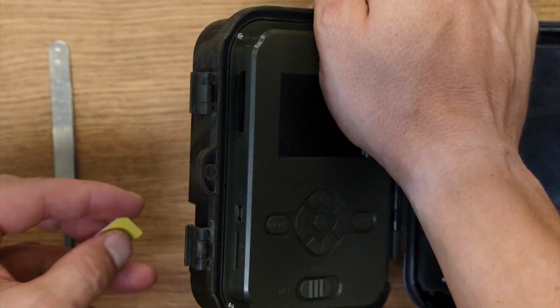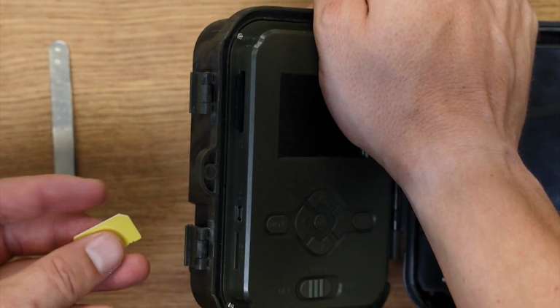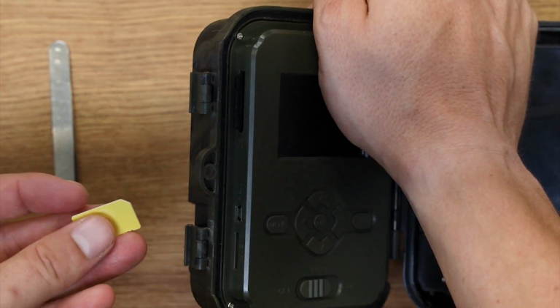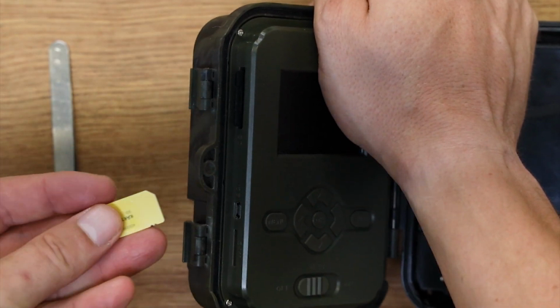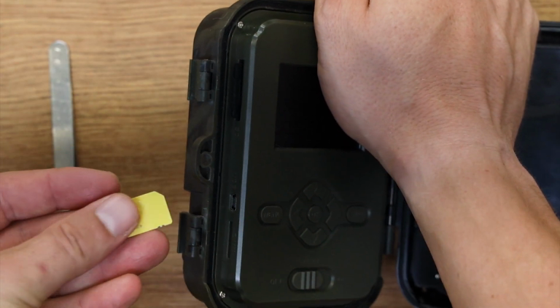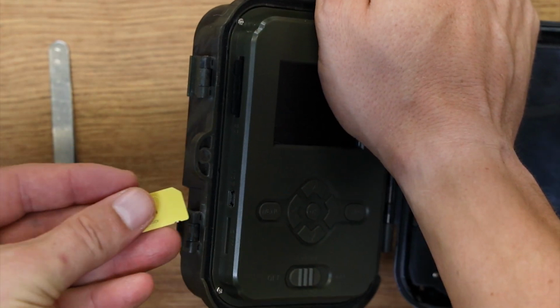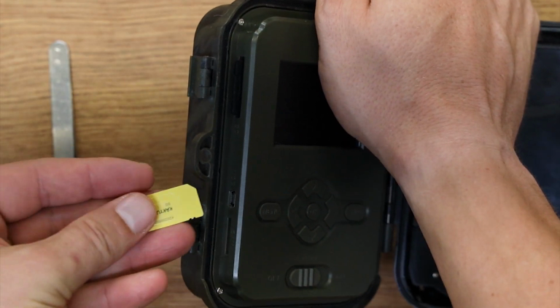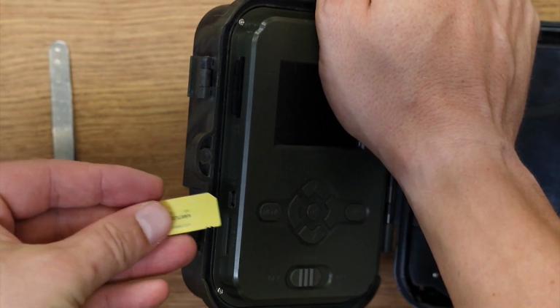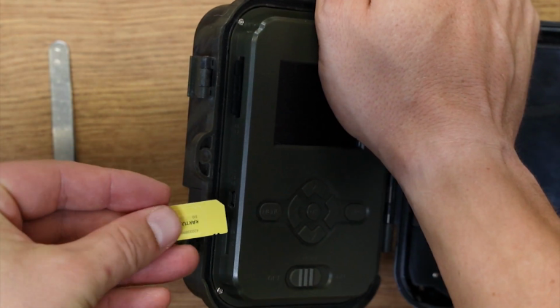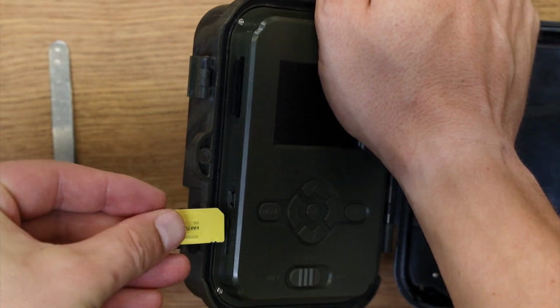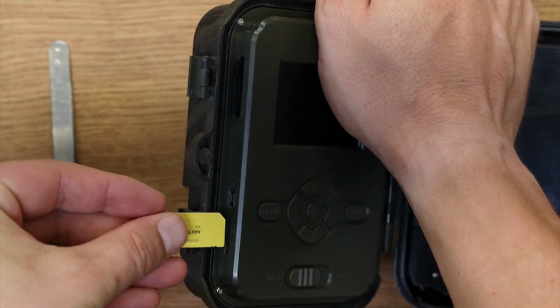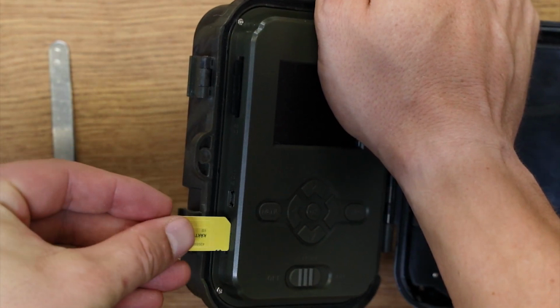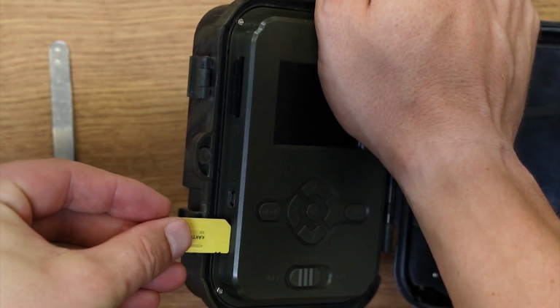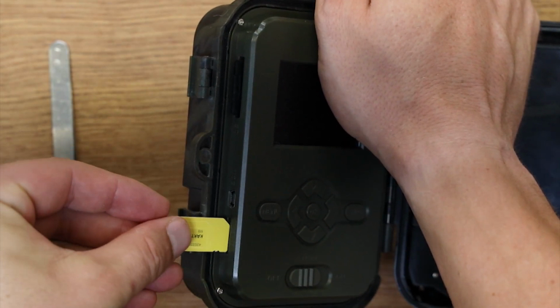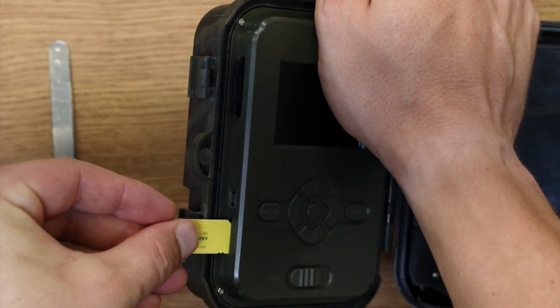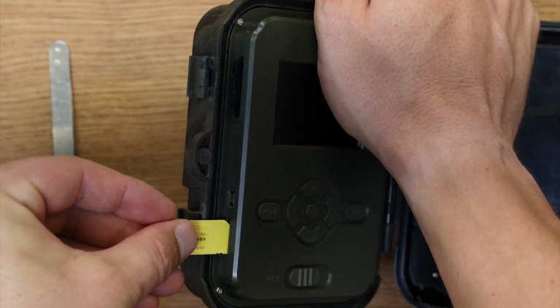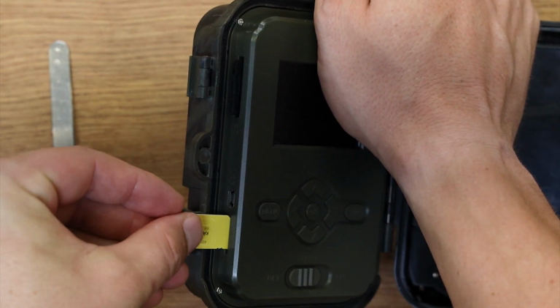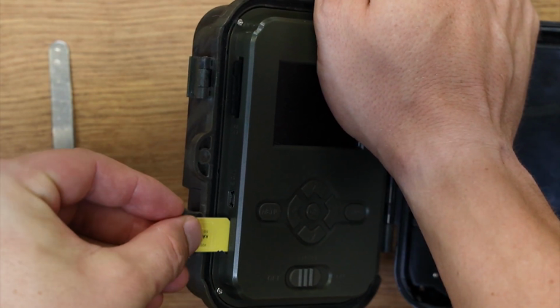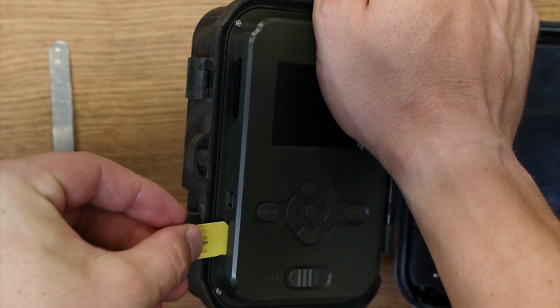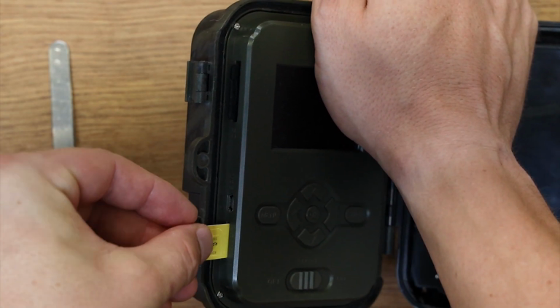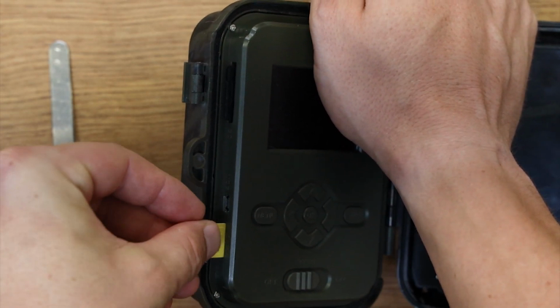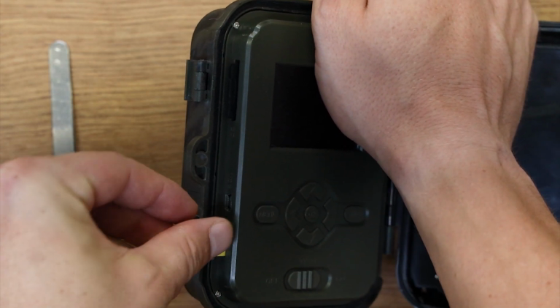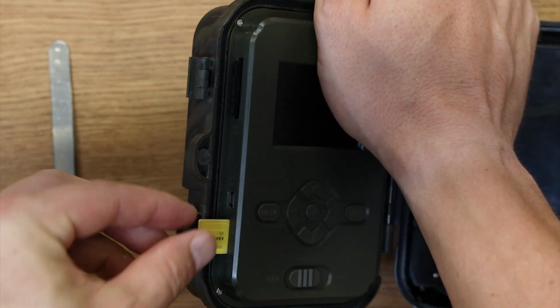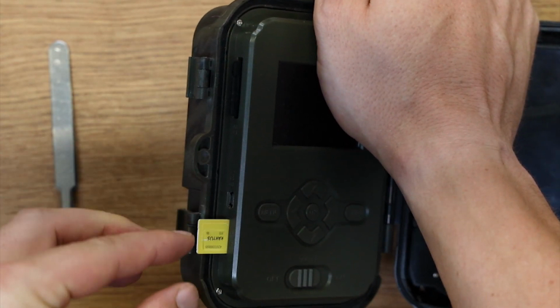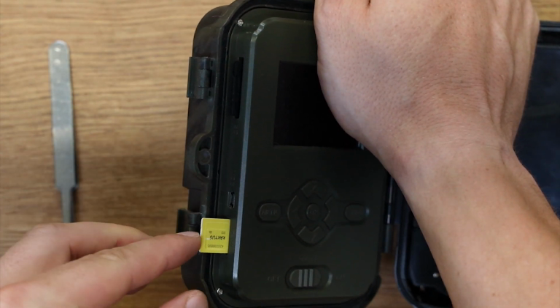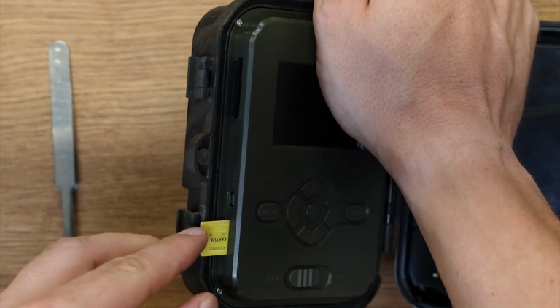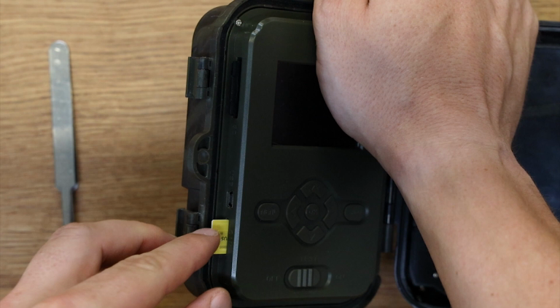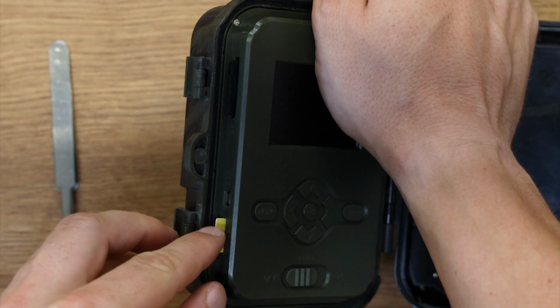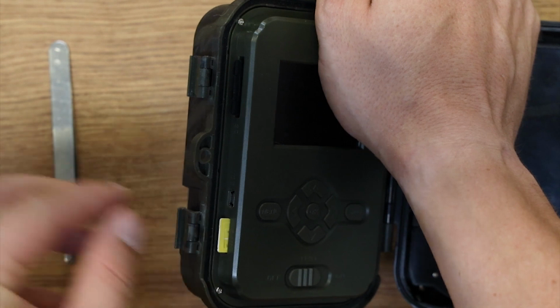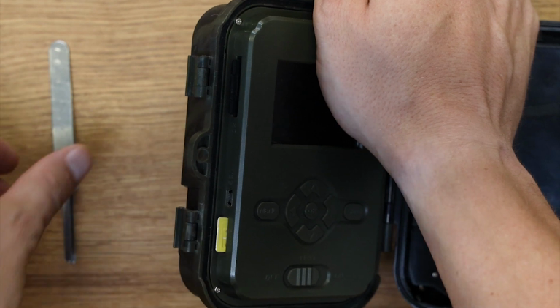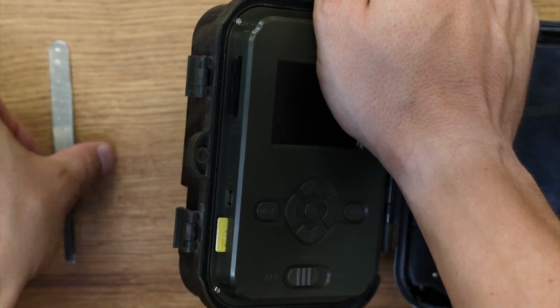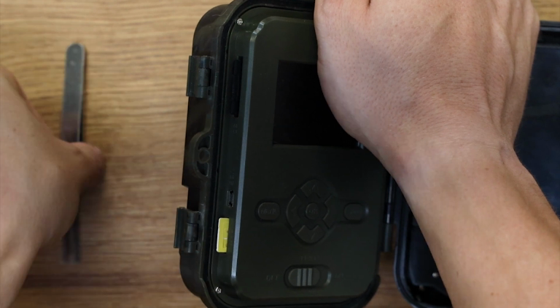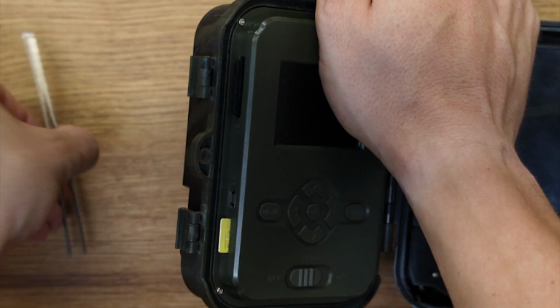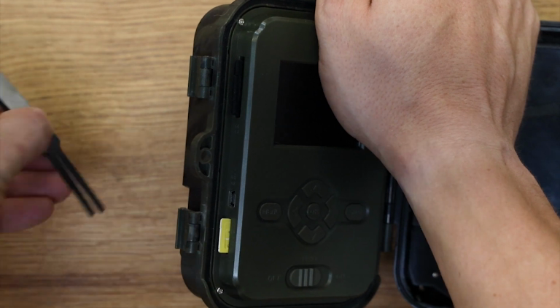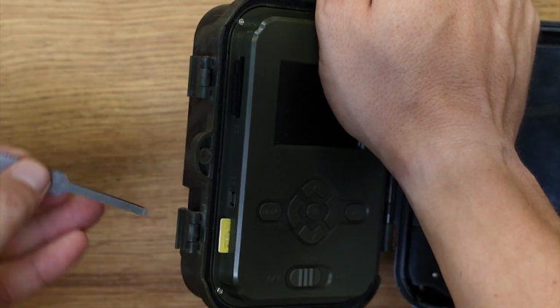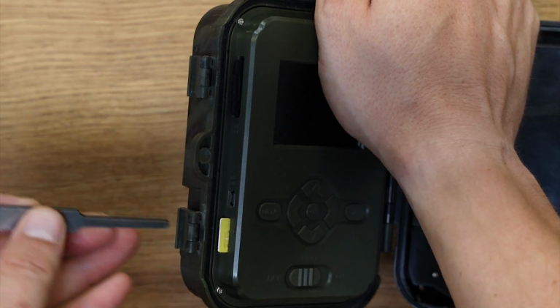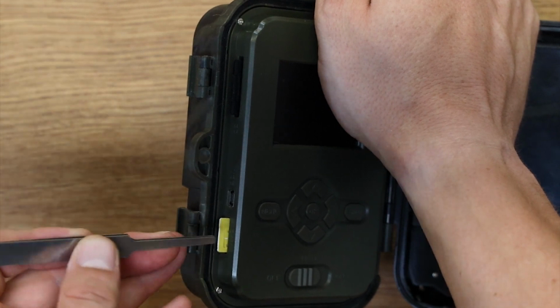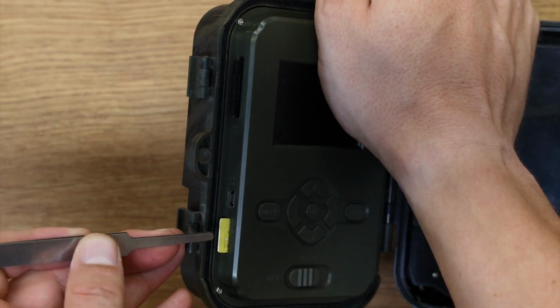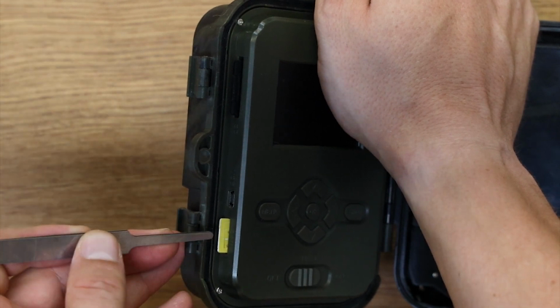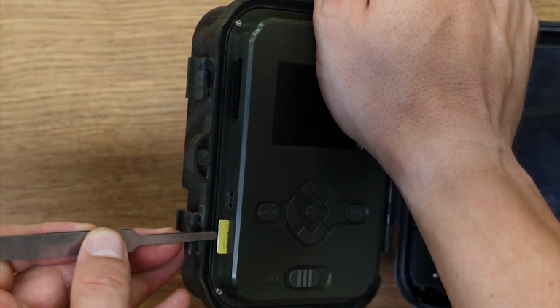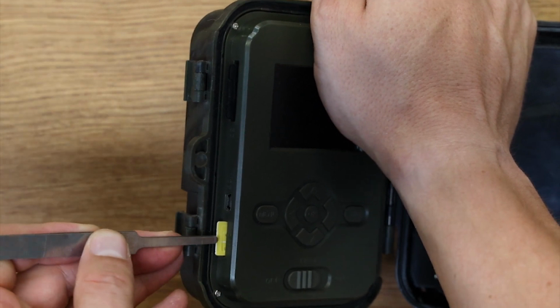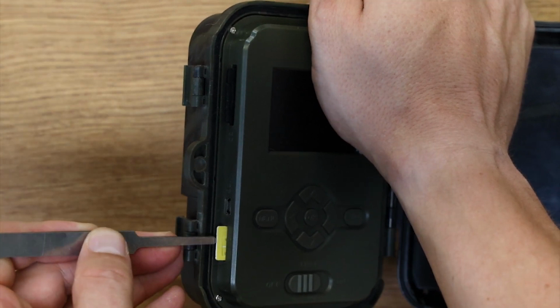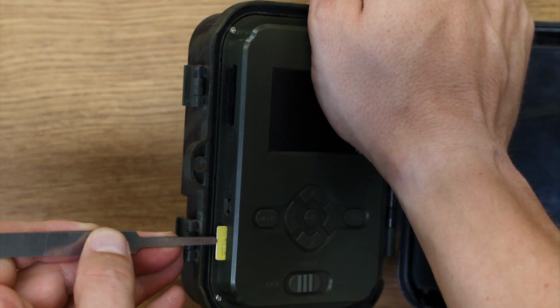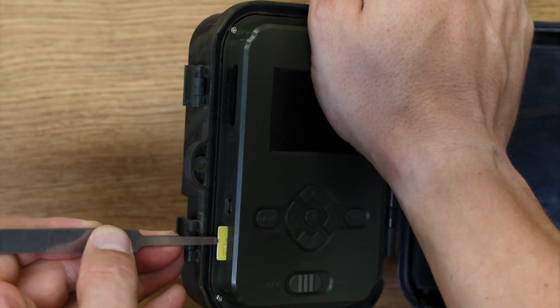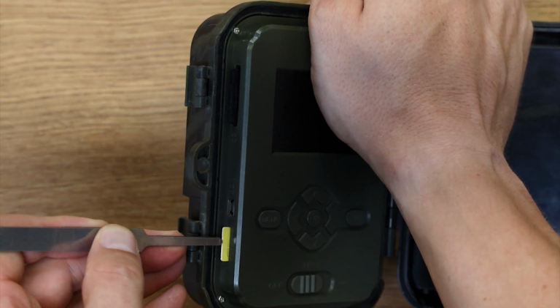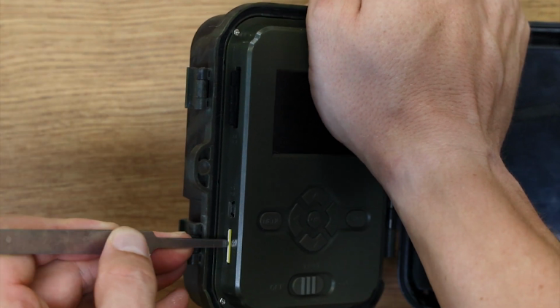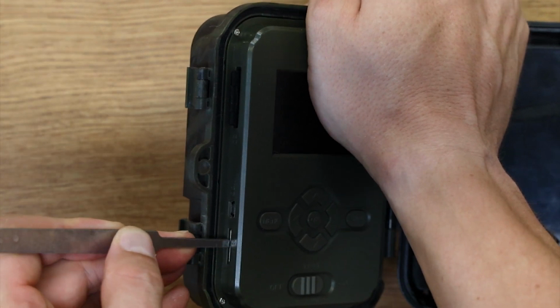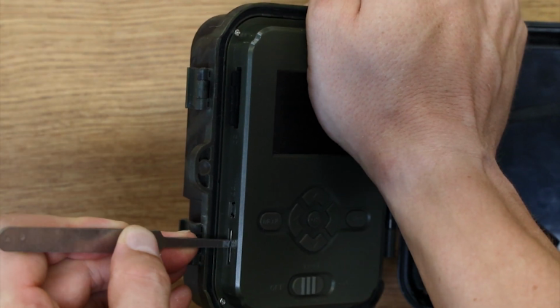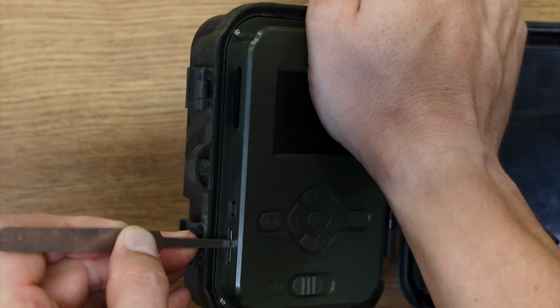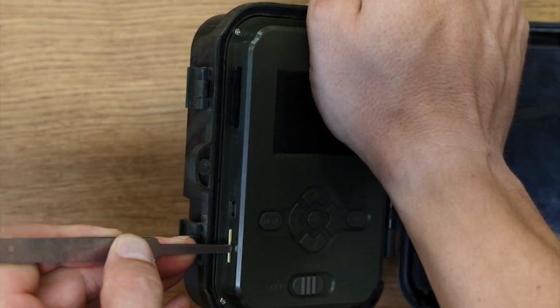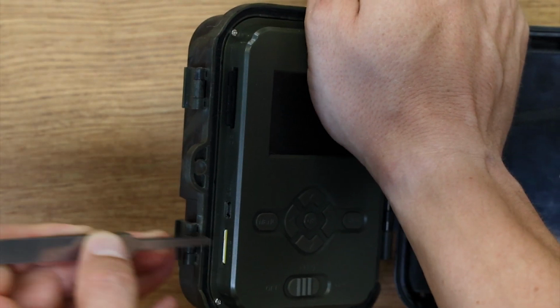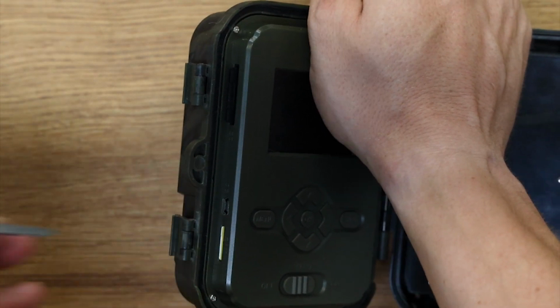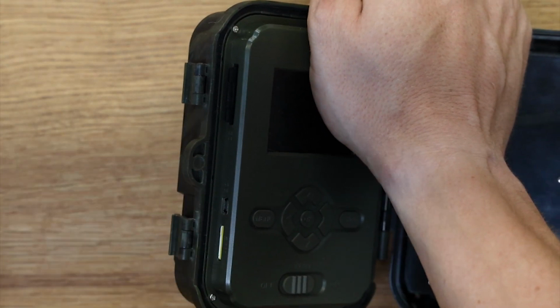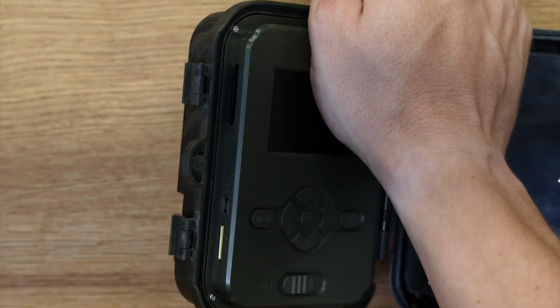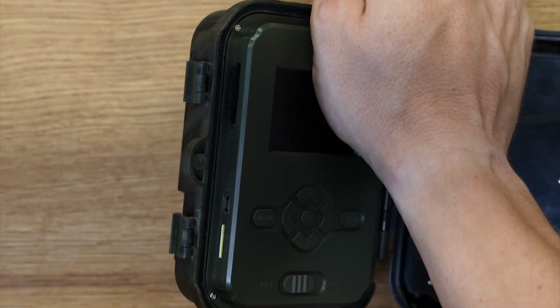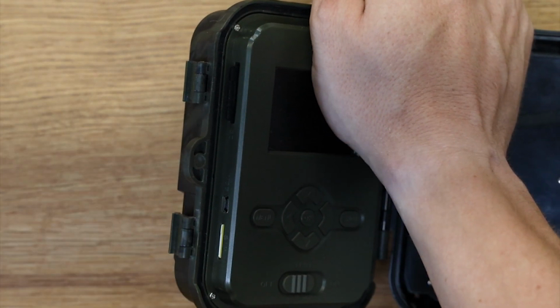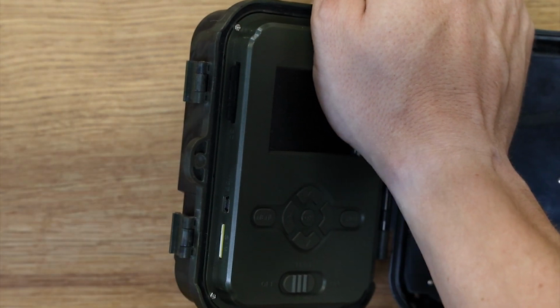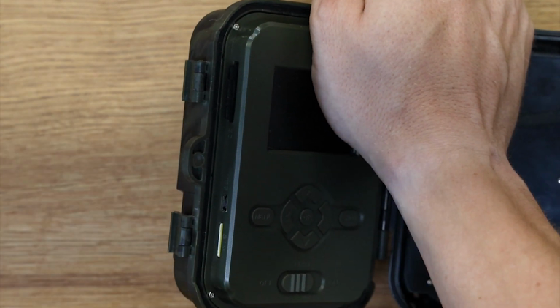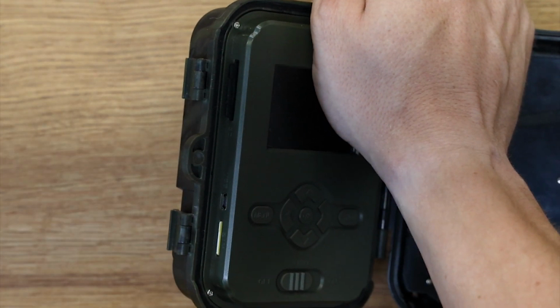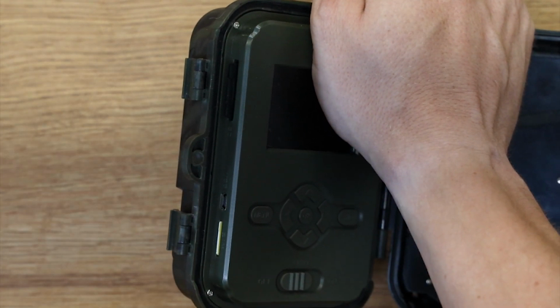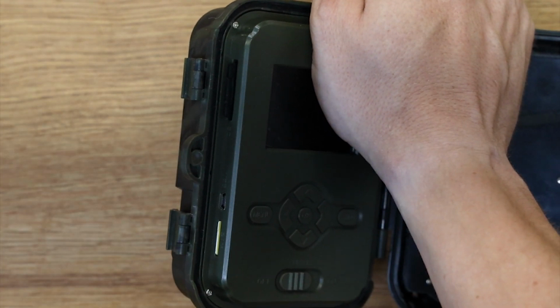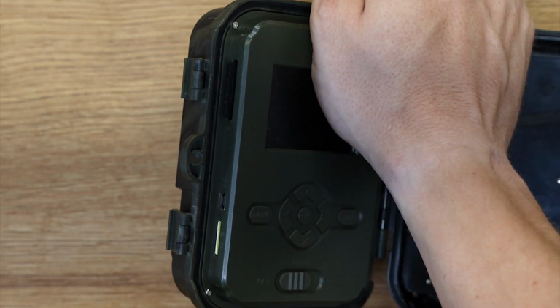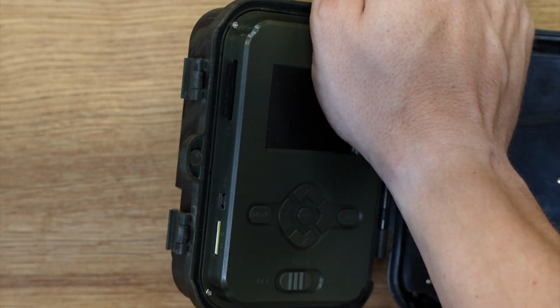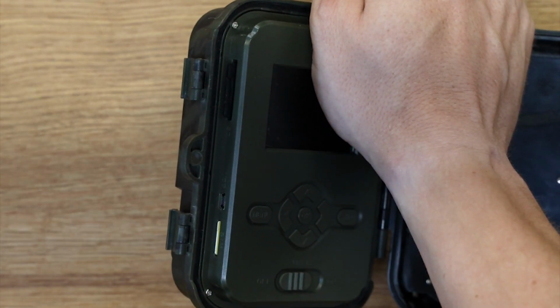Sim kartu aktivujte podle pokynů vašeho operátora. Vypněte požadavek na PIN kód a ujistěte se, že má aktivní datový balíček.